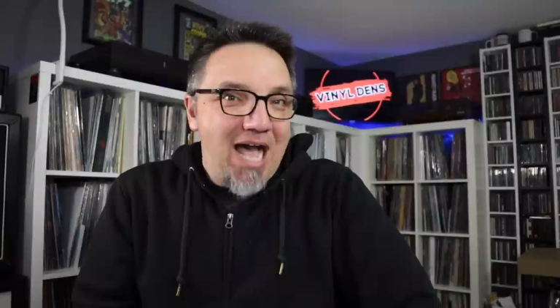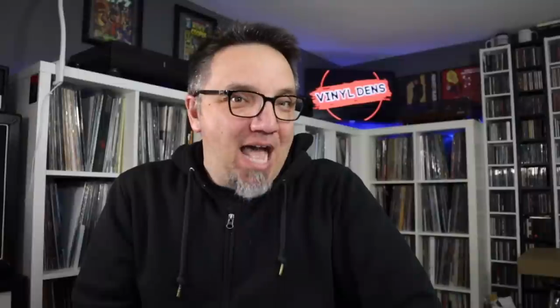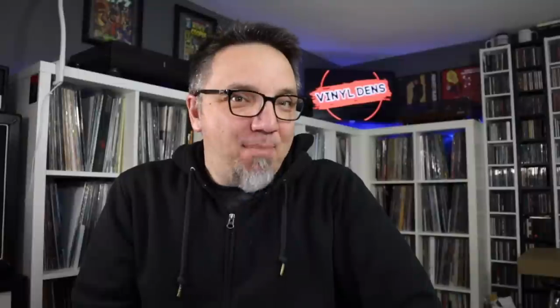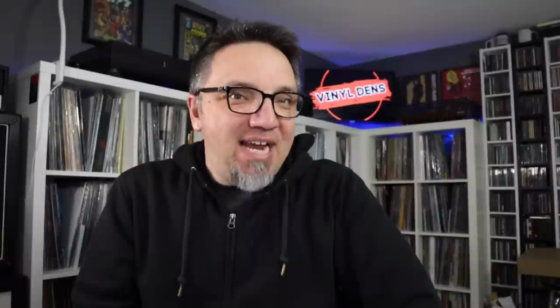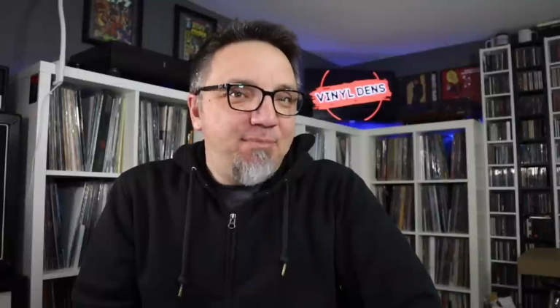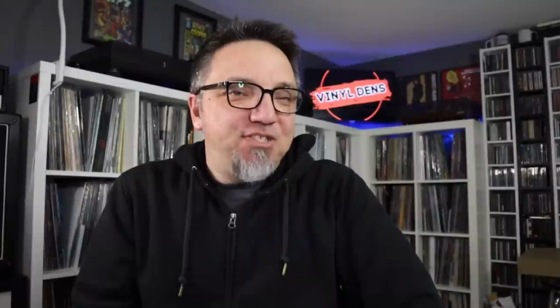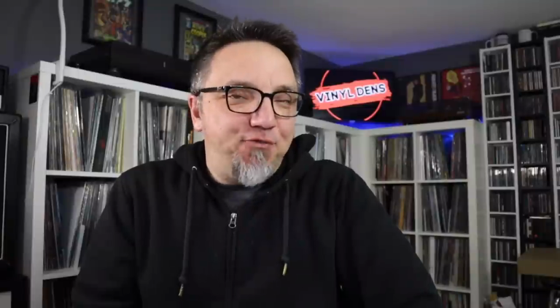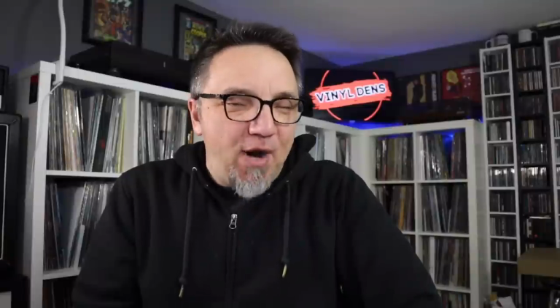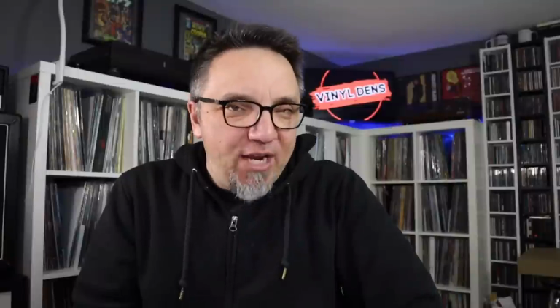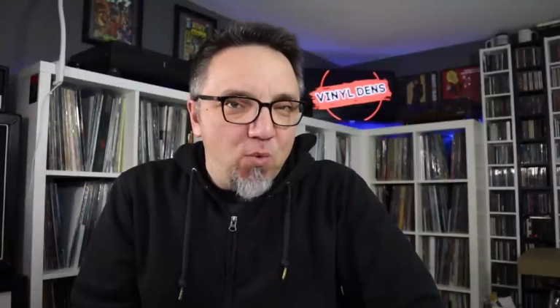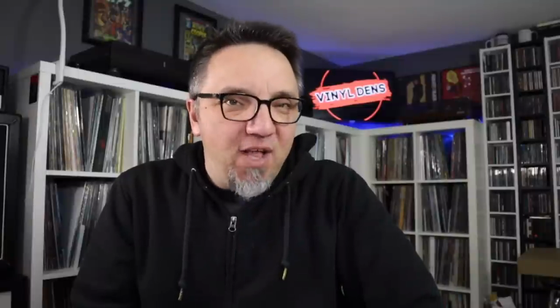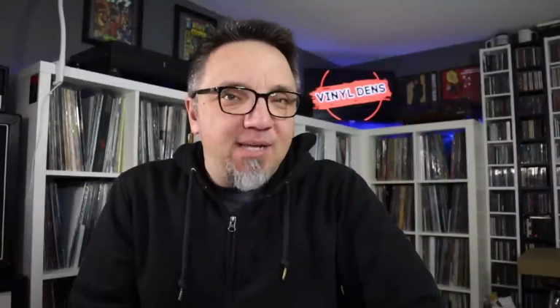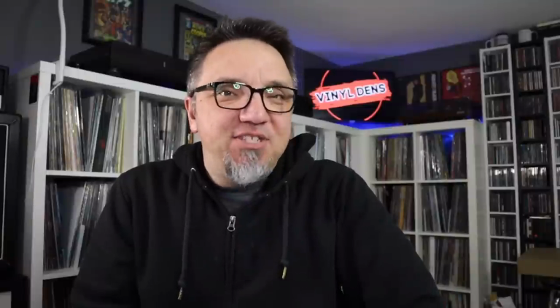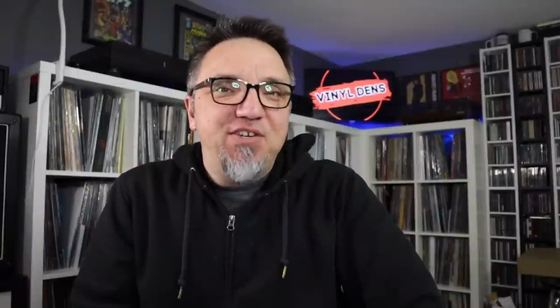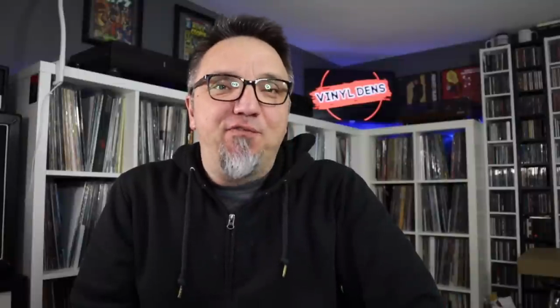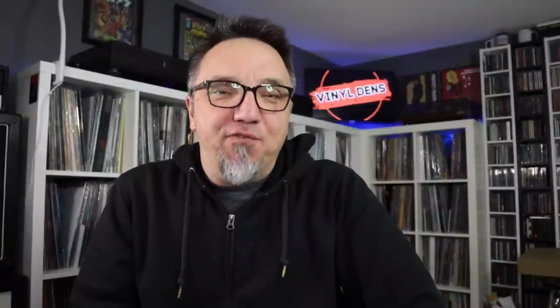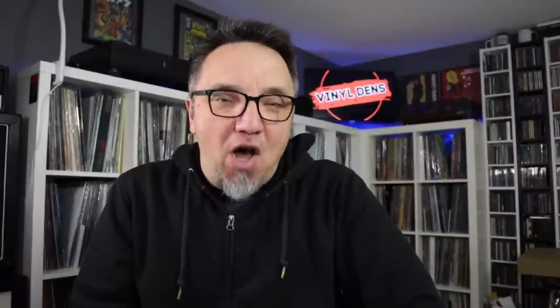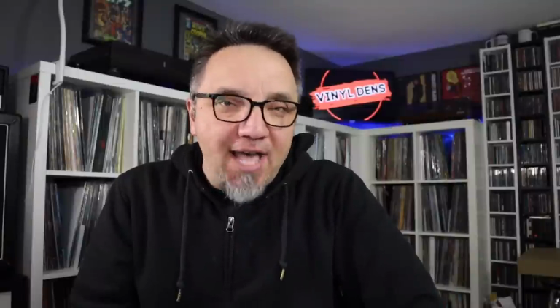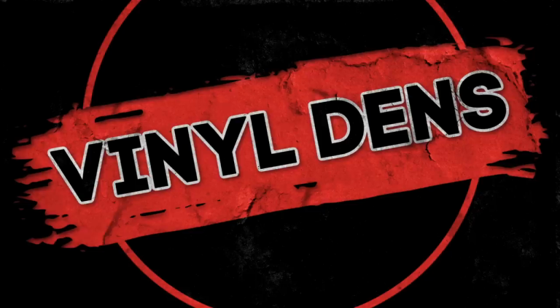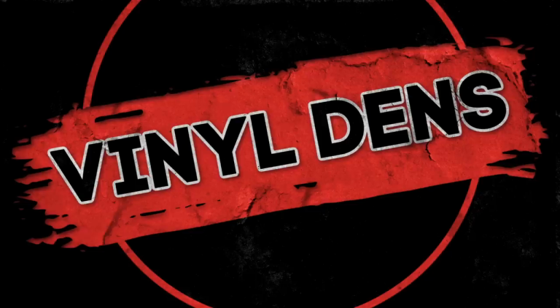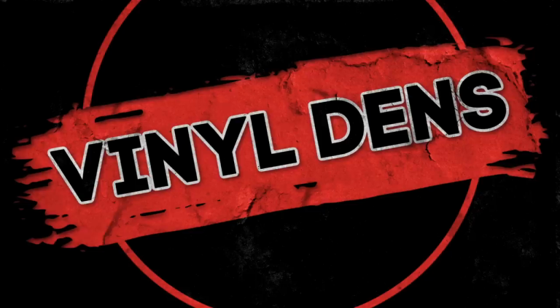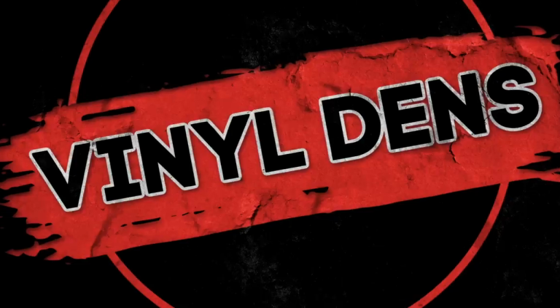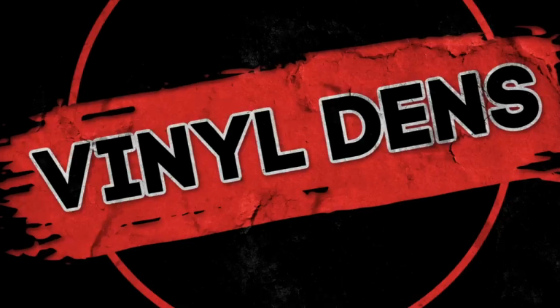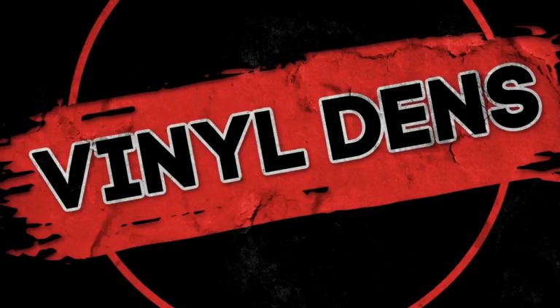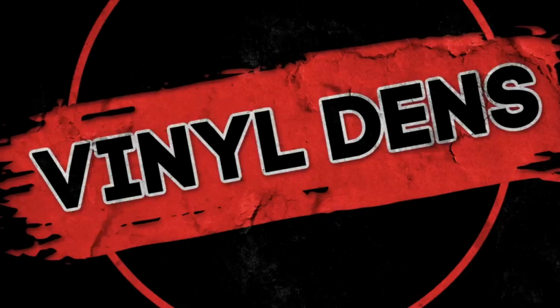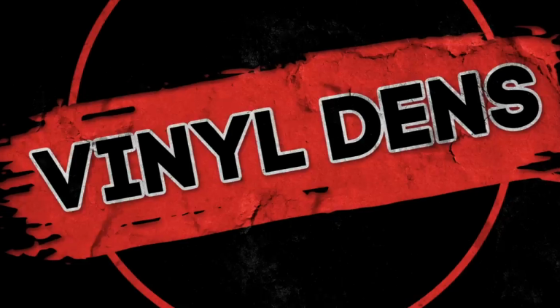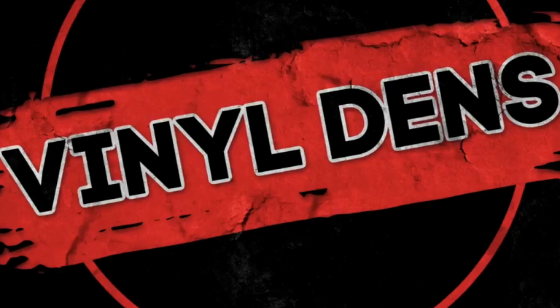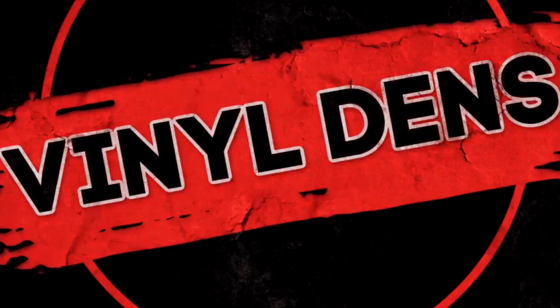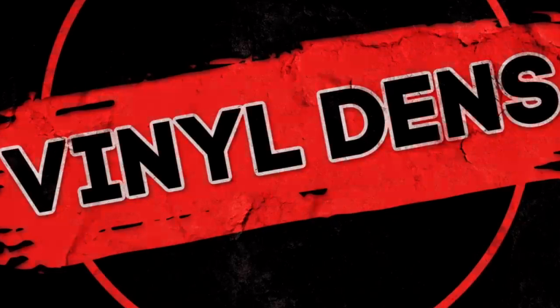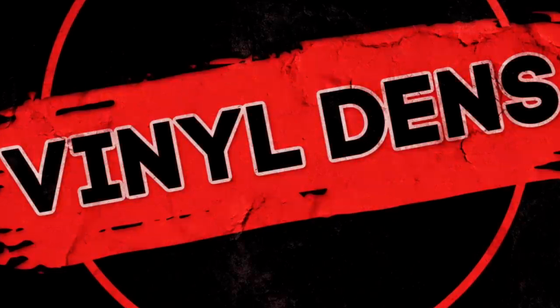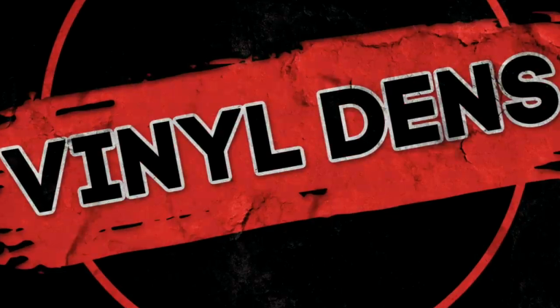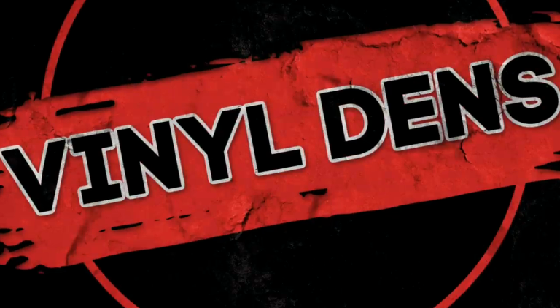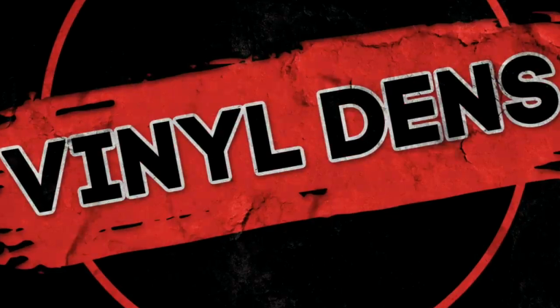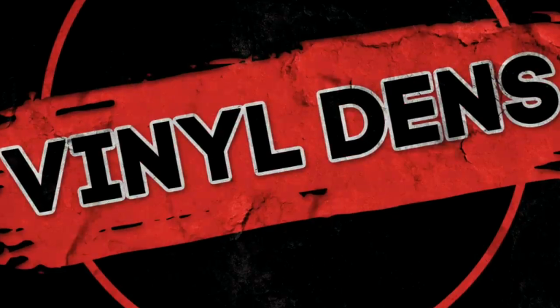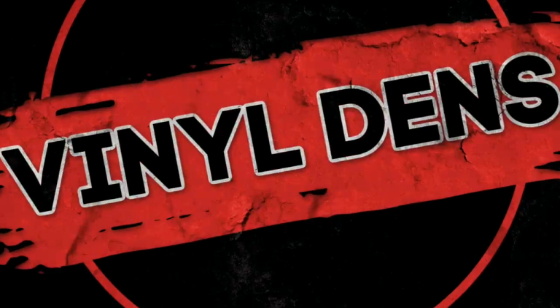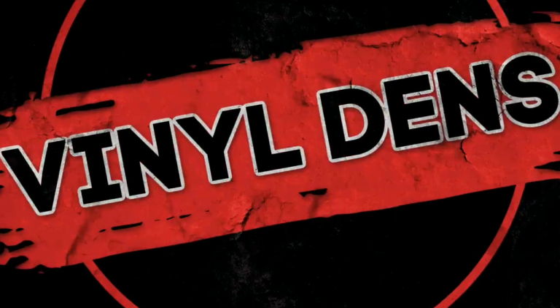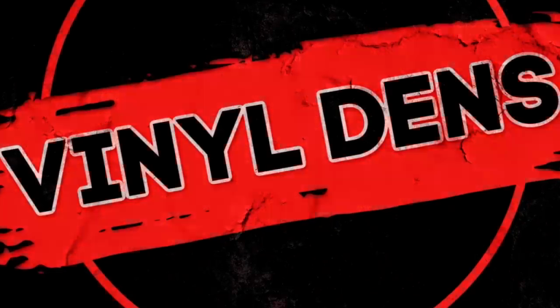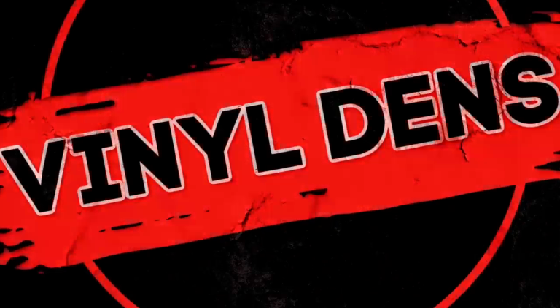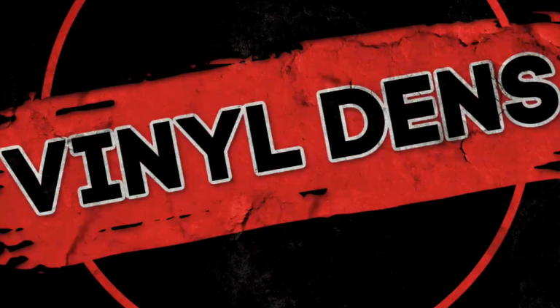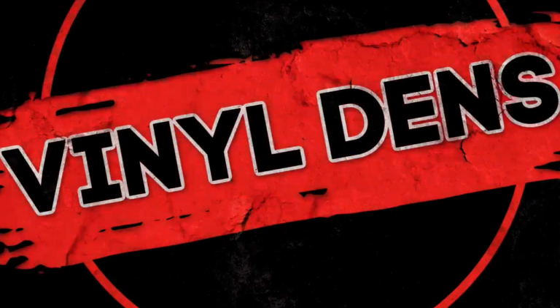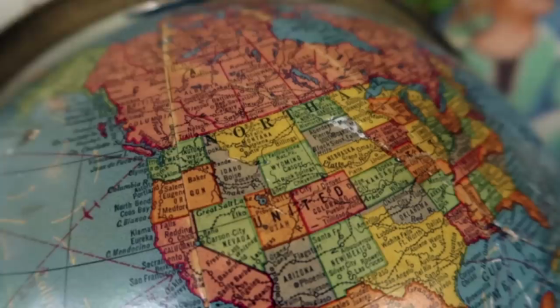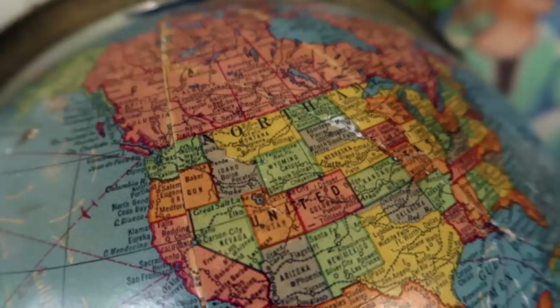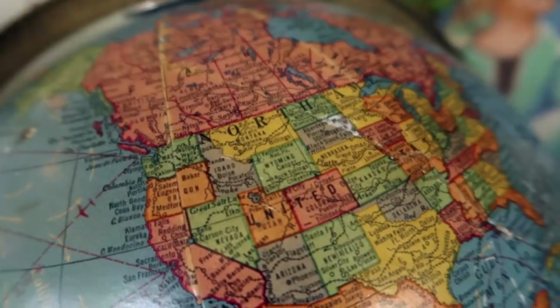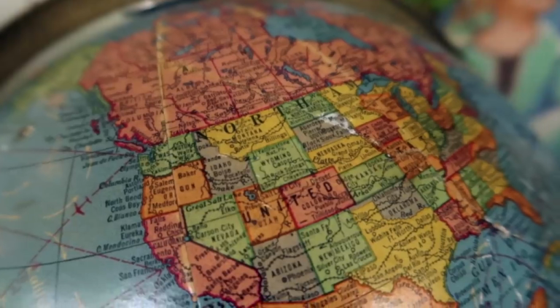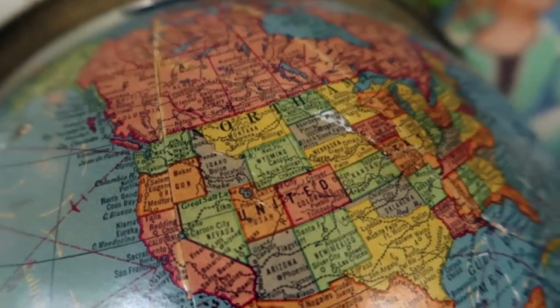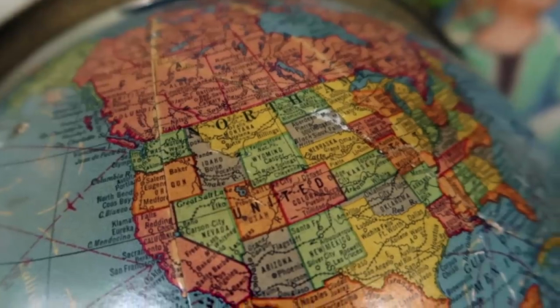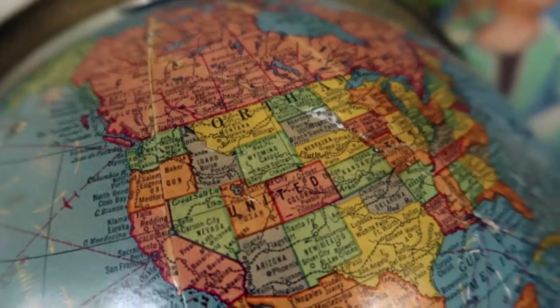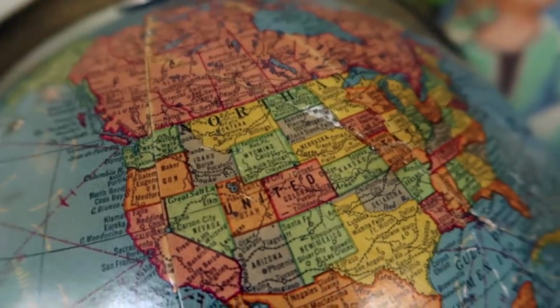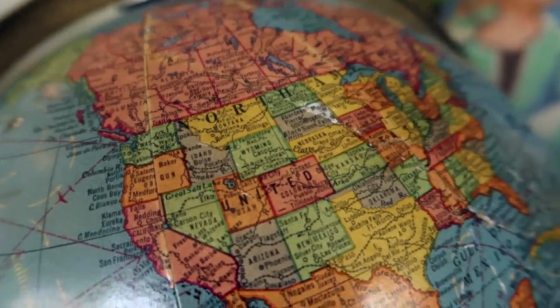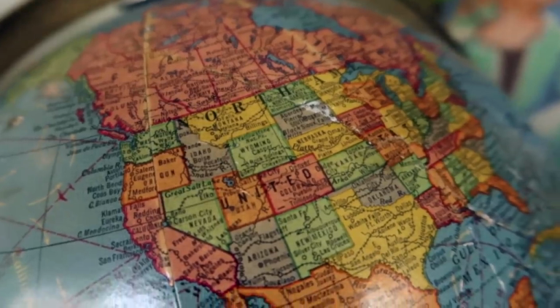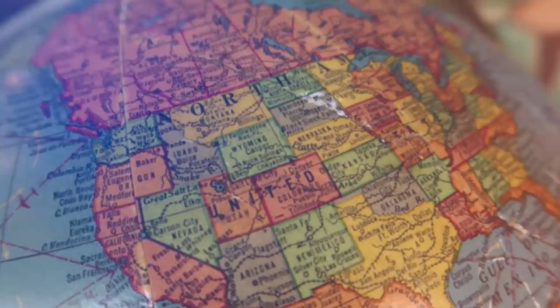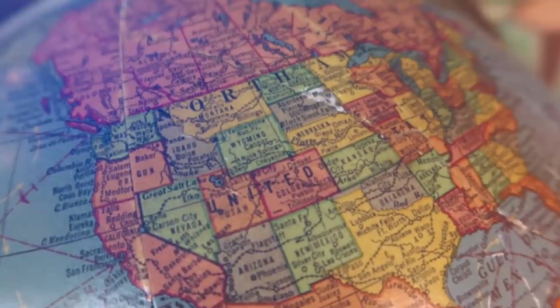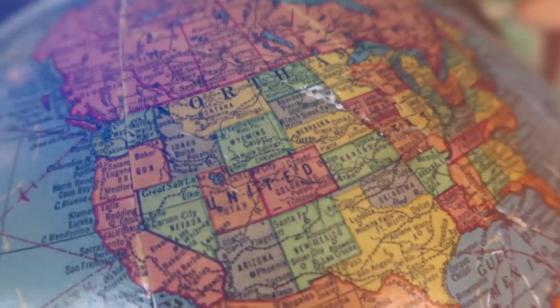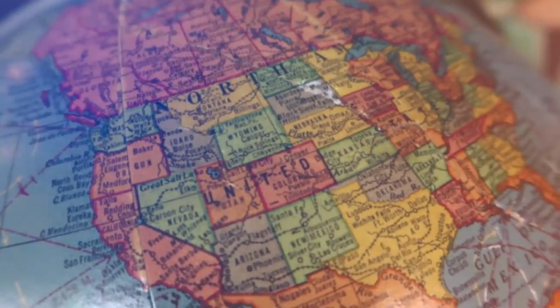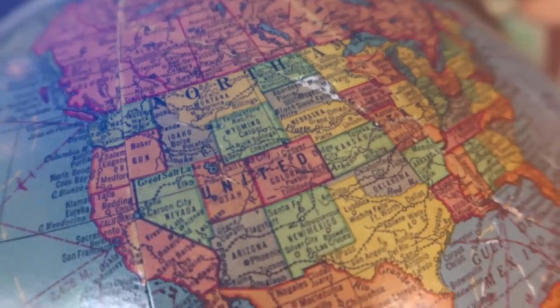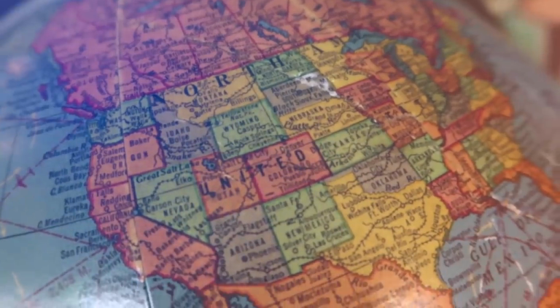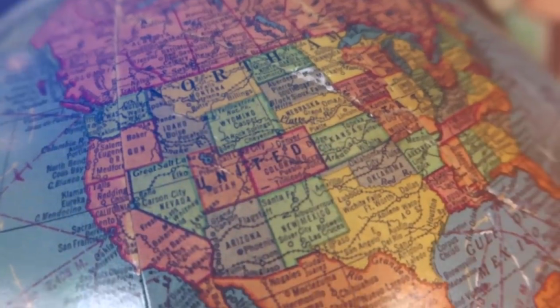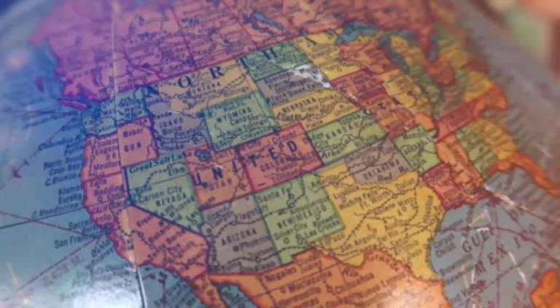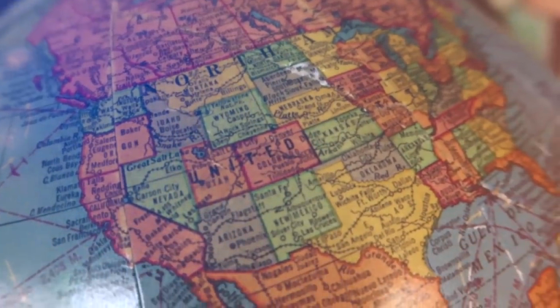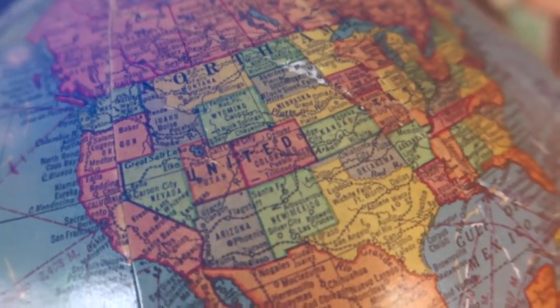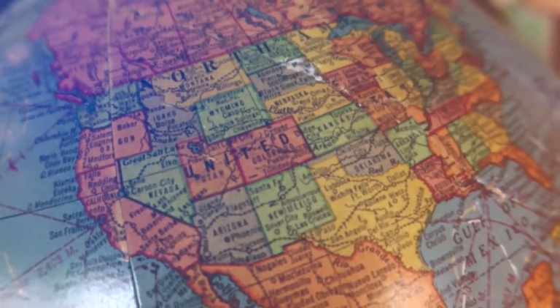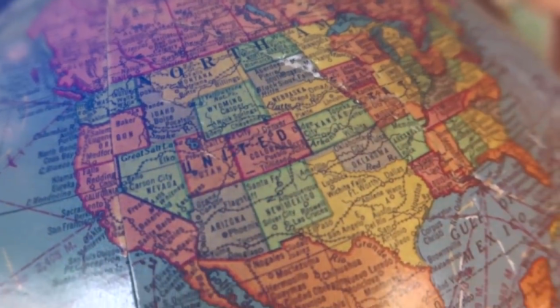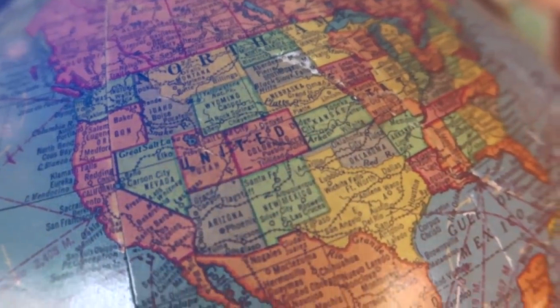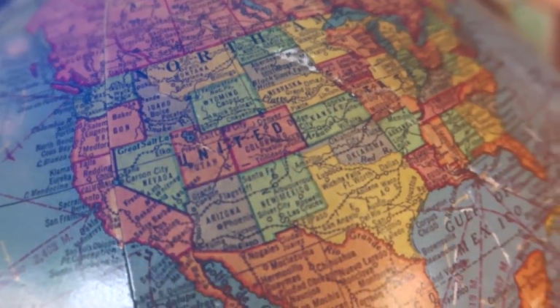Hi, my name is Frank. Welcome to Vinyl Dens. This is the segment where we check out cool music rooms from across the vinyl community around the world.